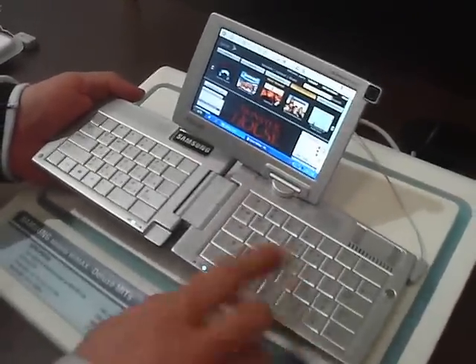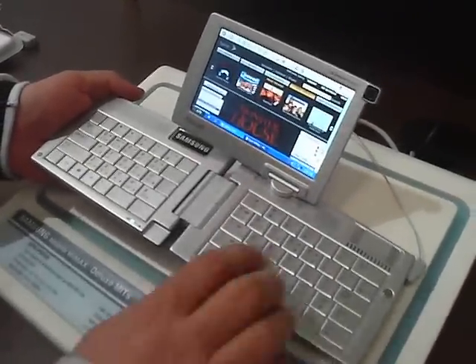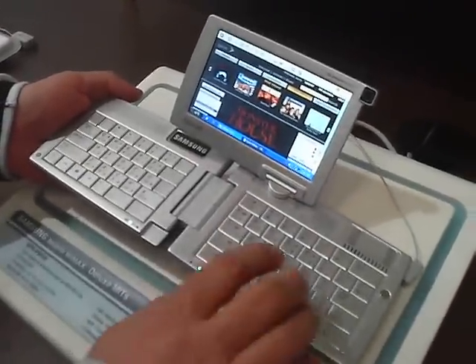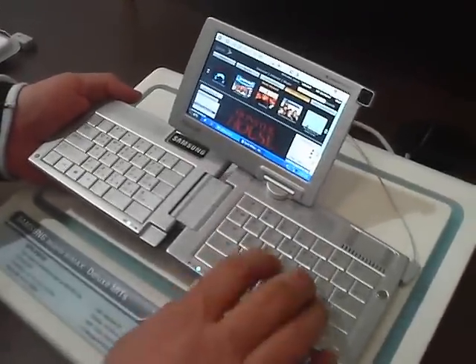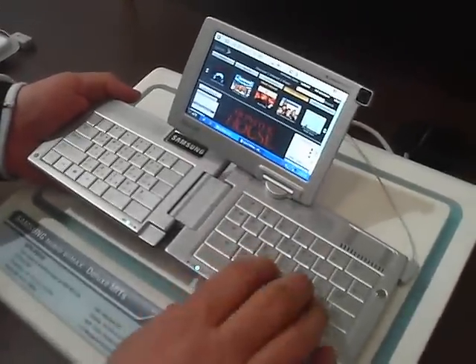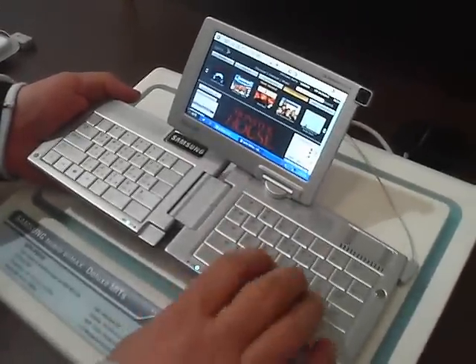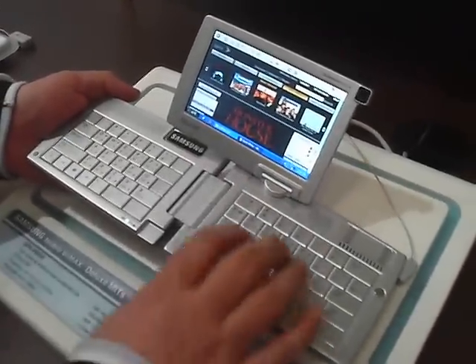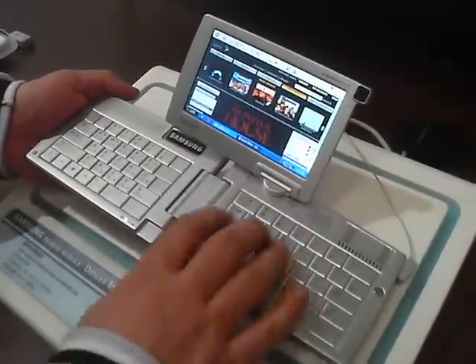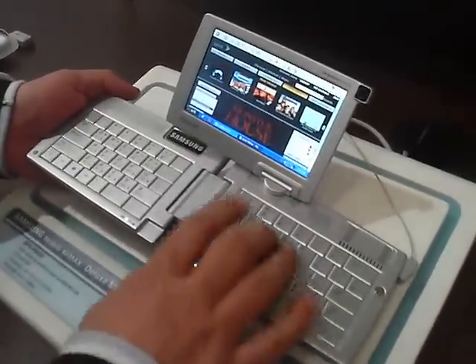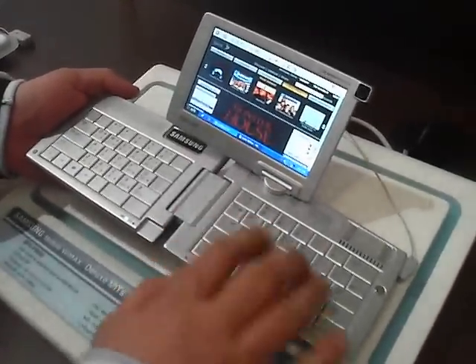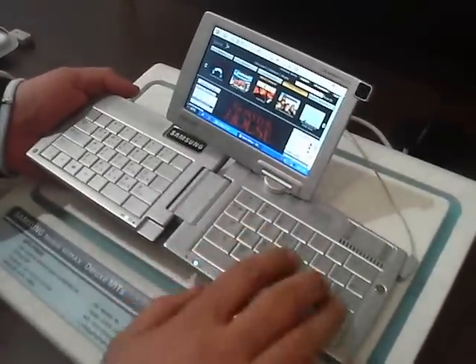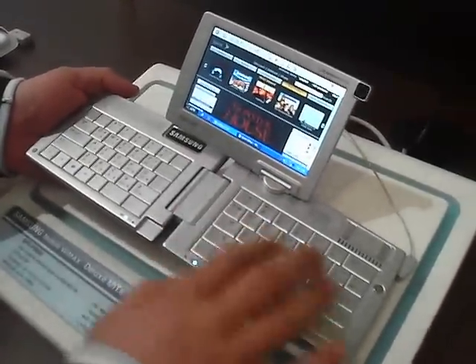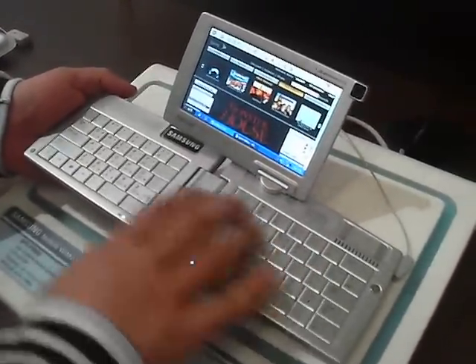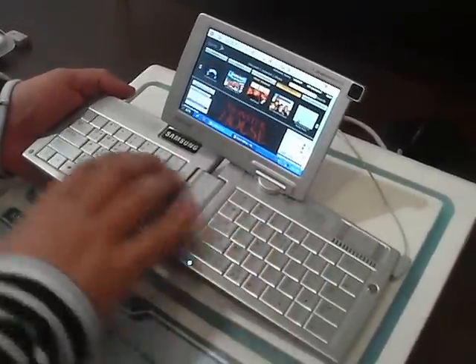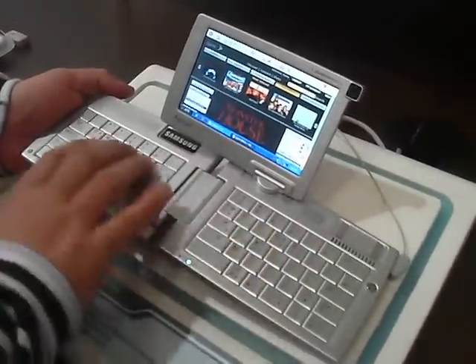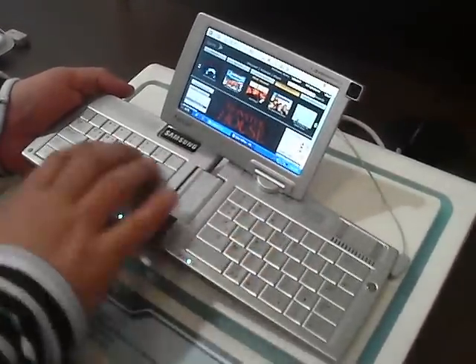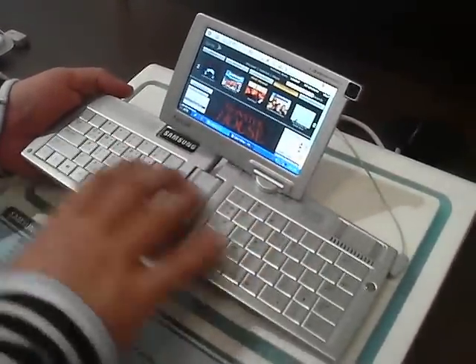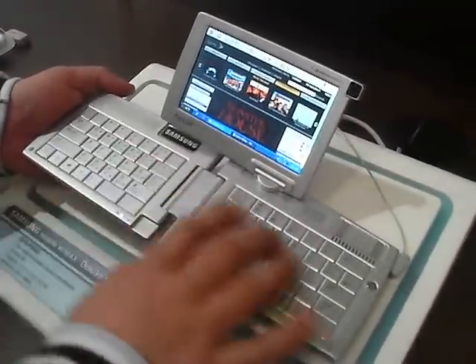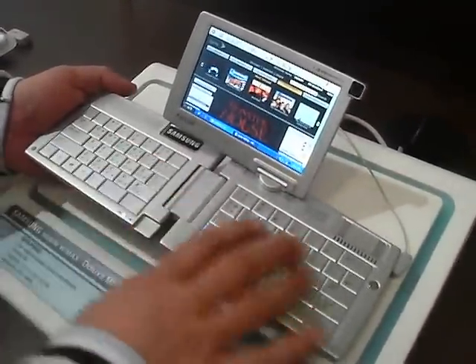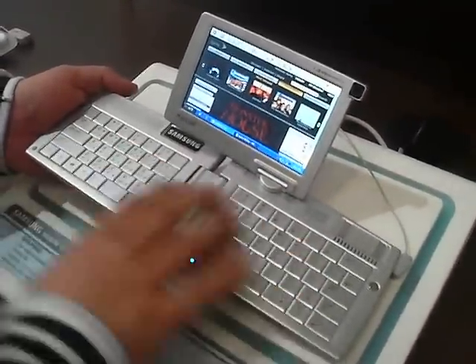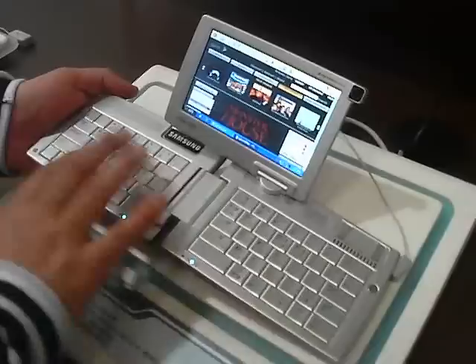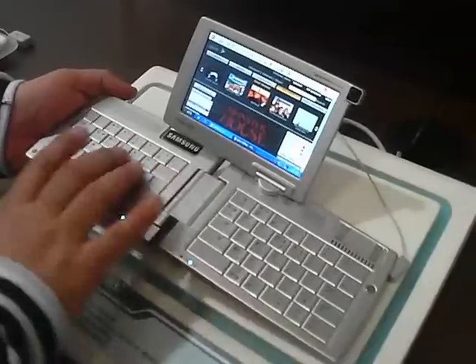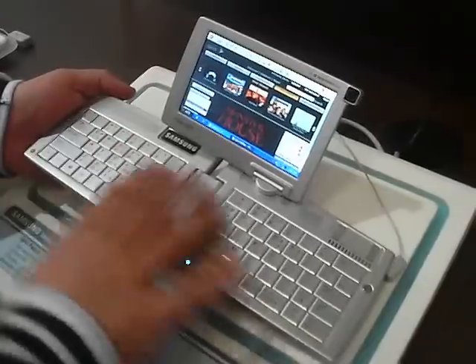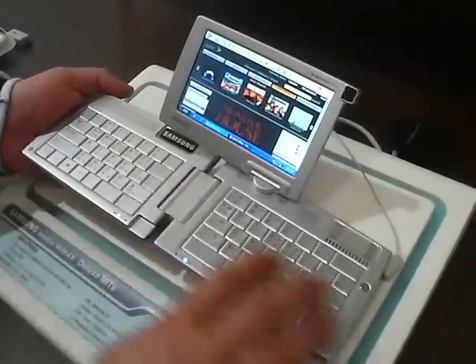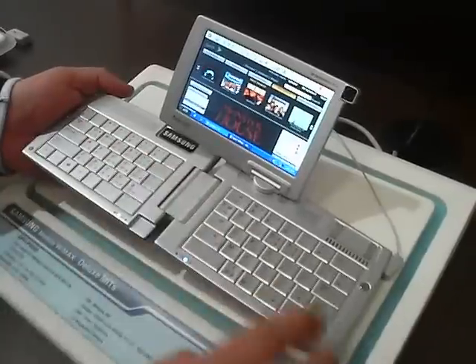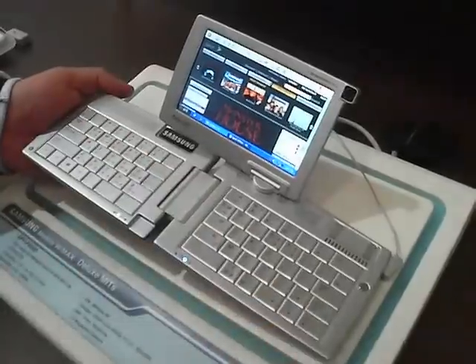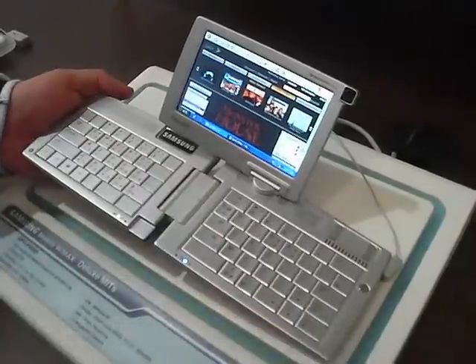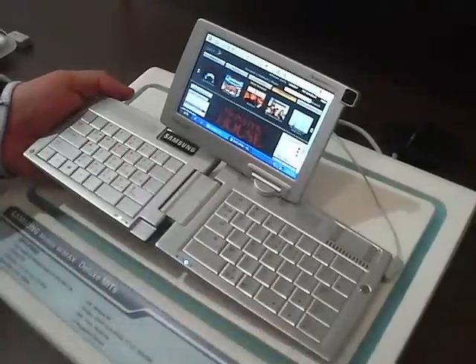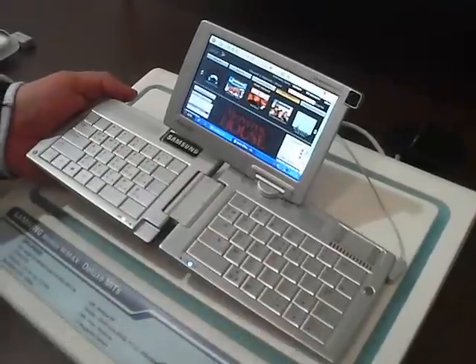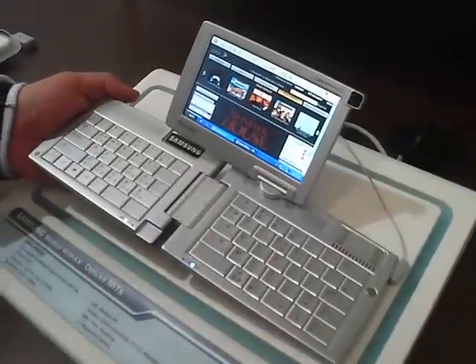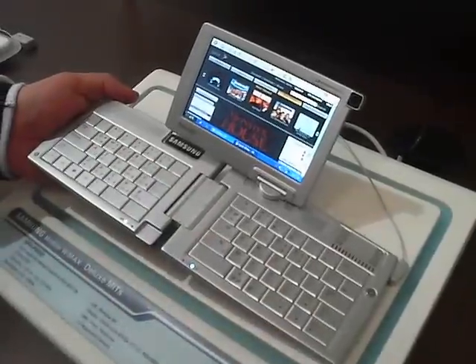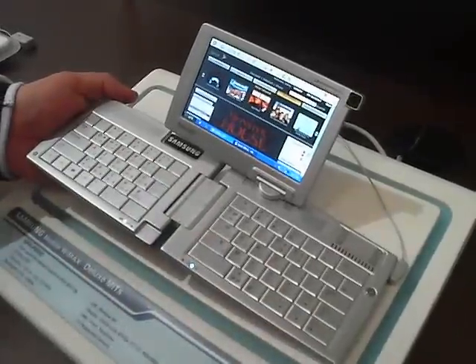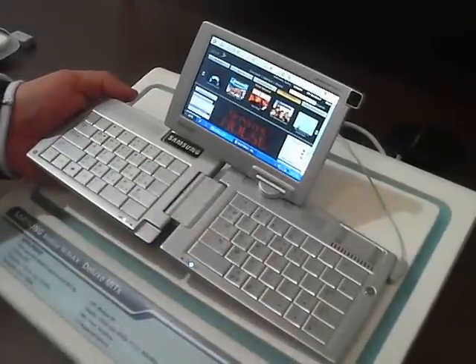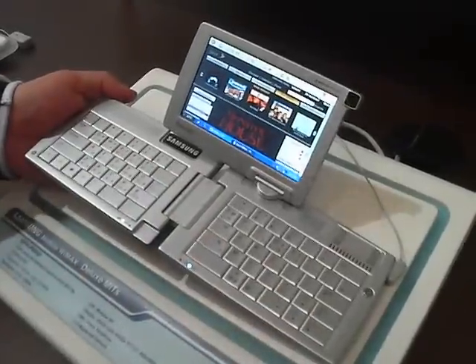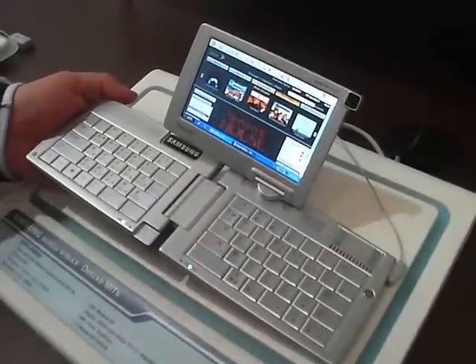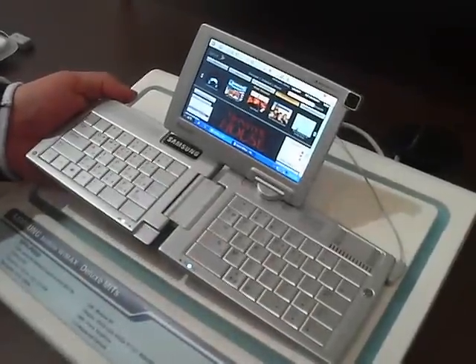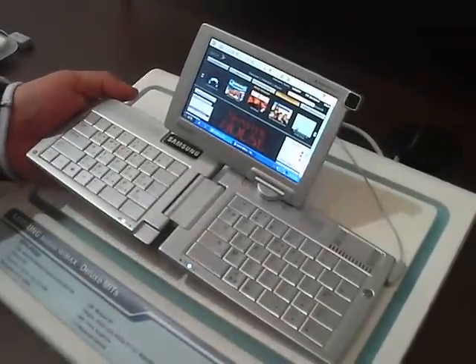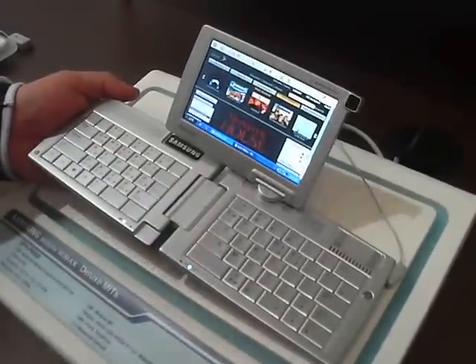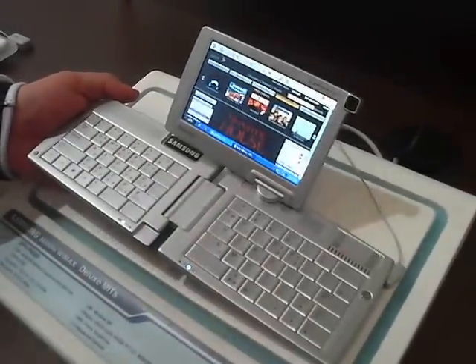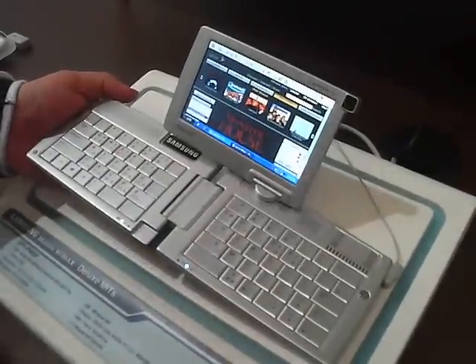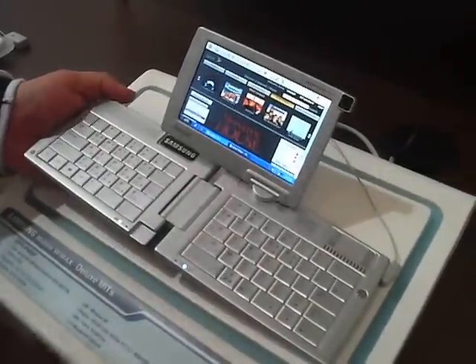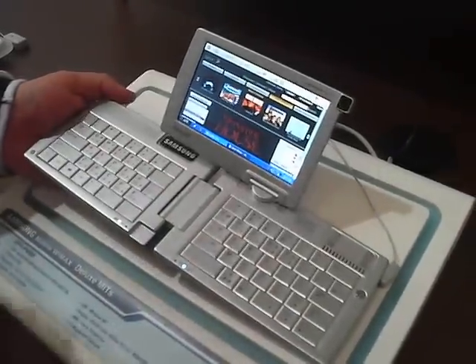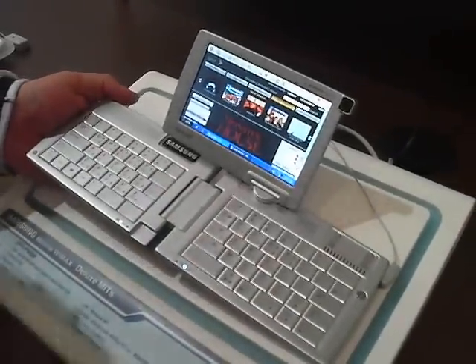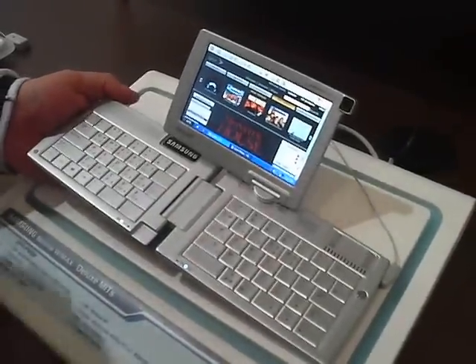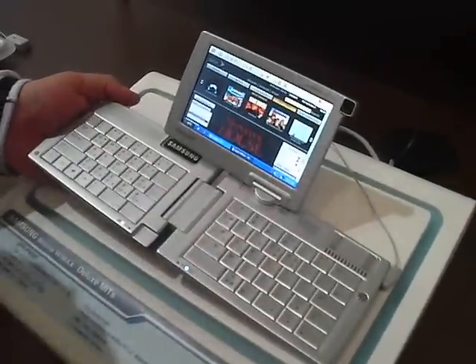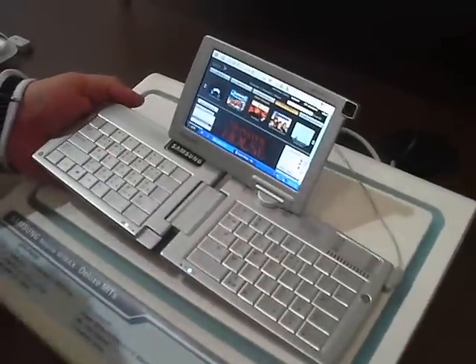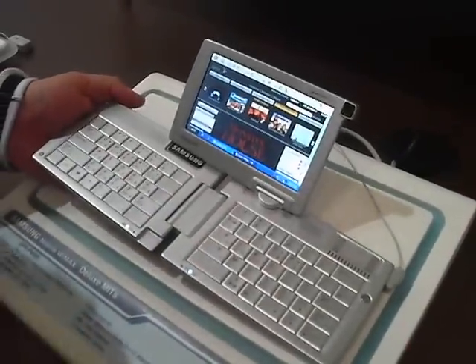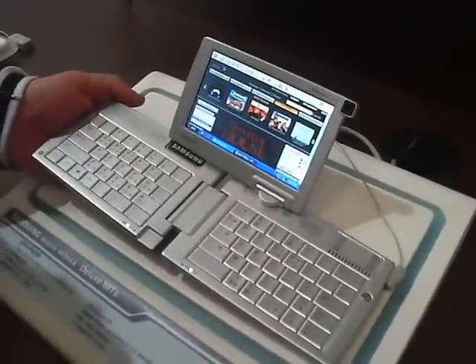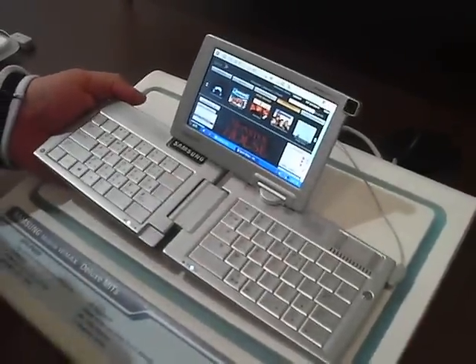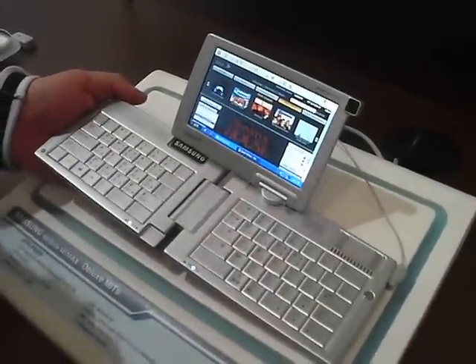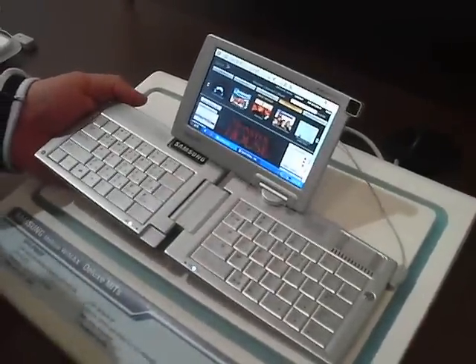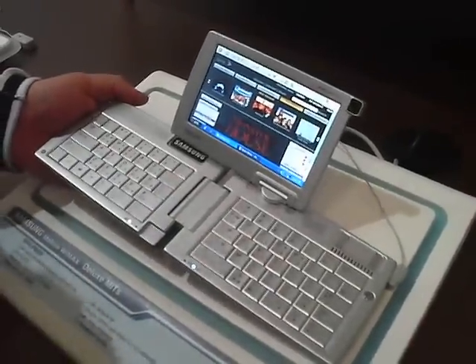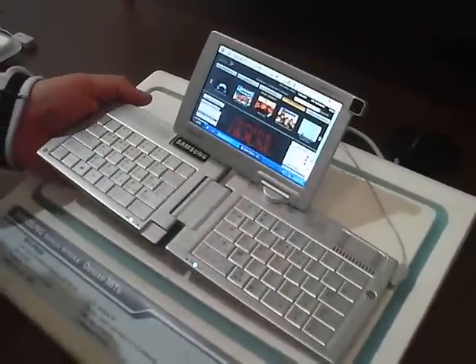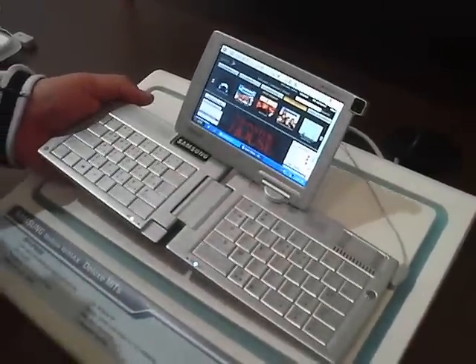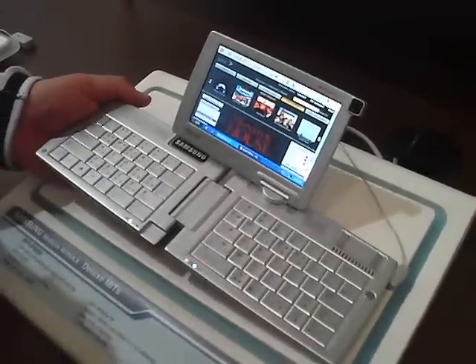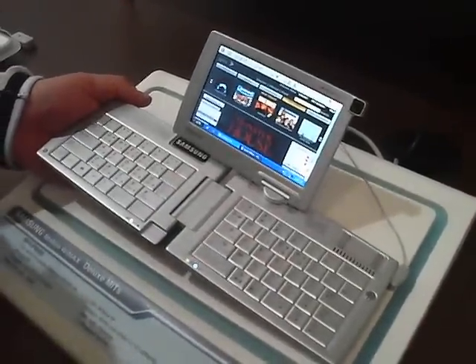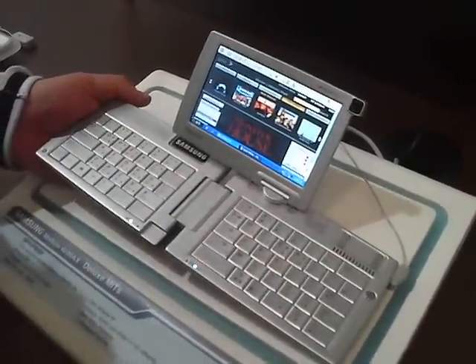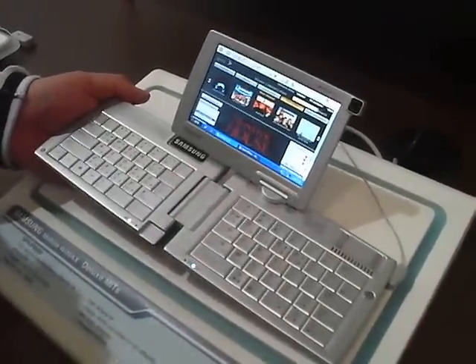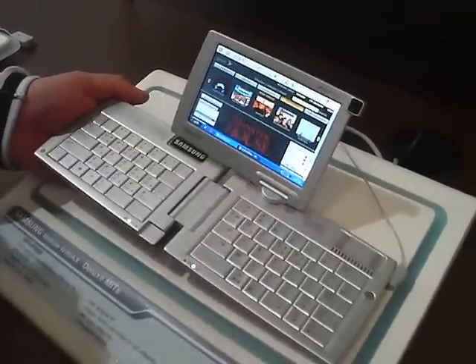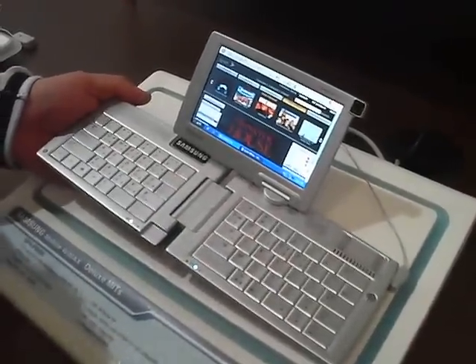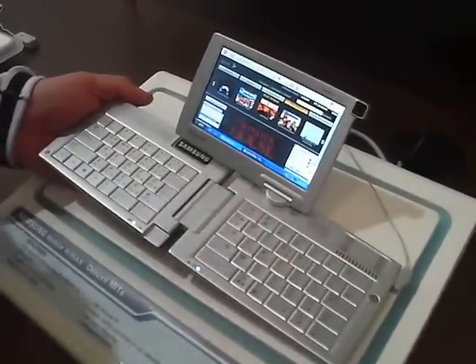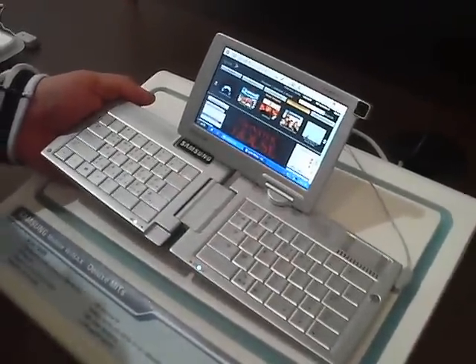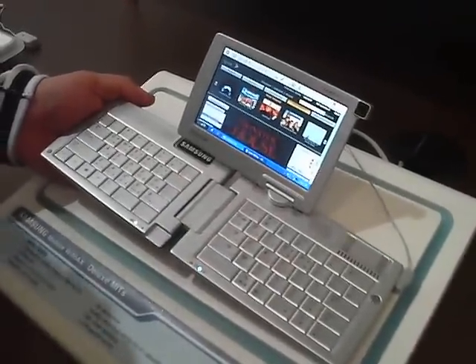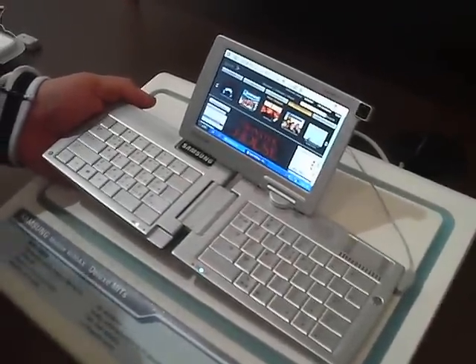The keyboard is really, really easy to use. It's just really, really light and flexible. It runs WiMAX — mobile WiMAX.